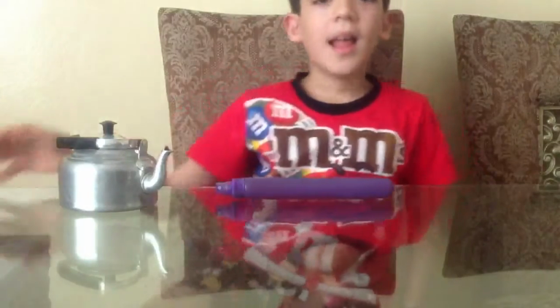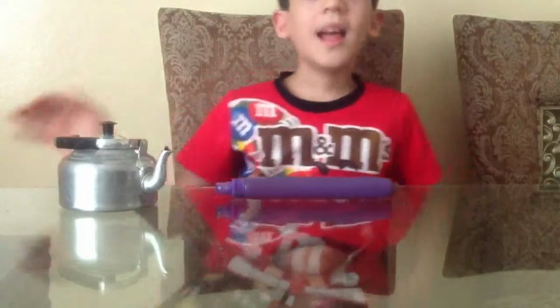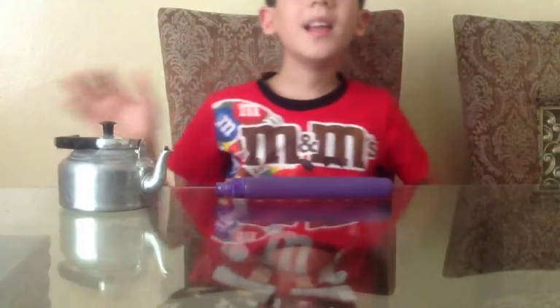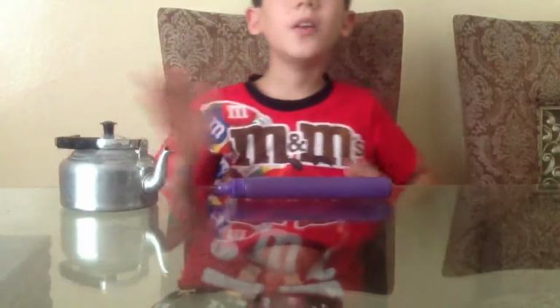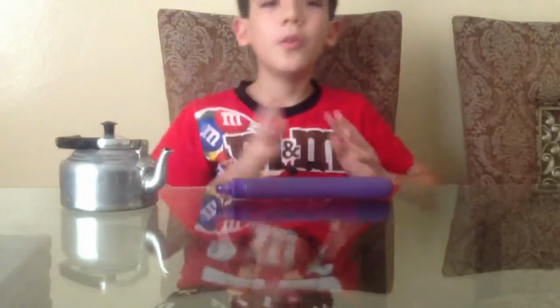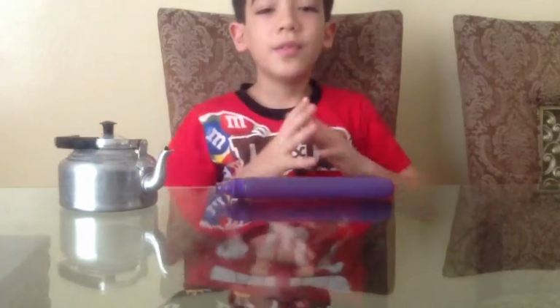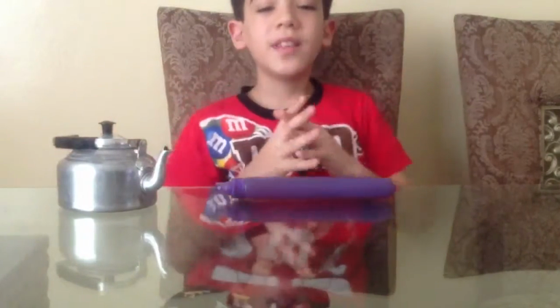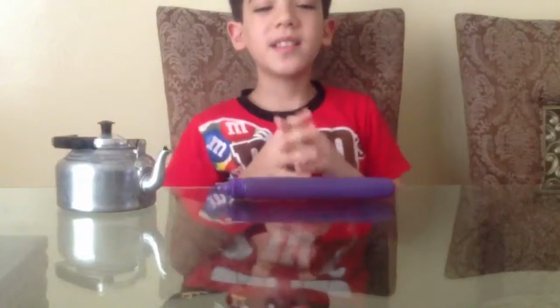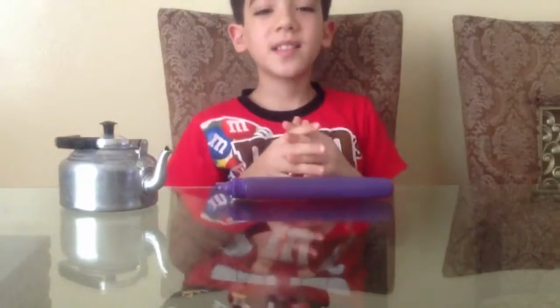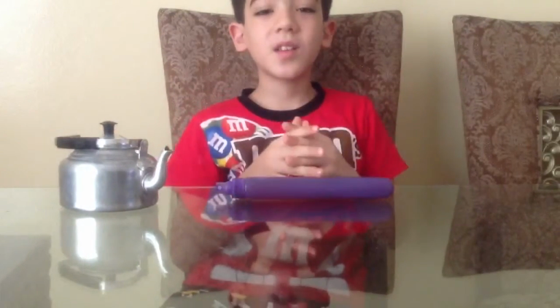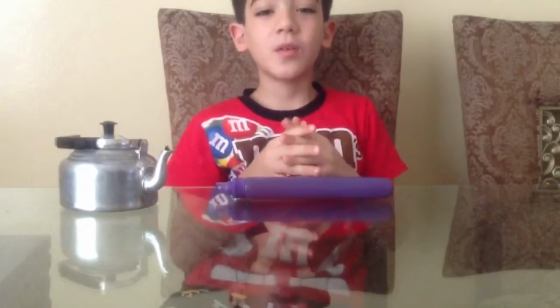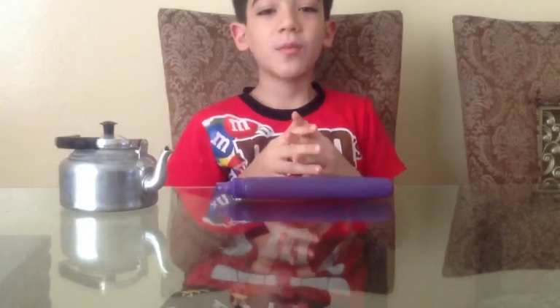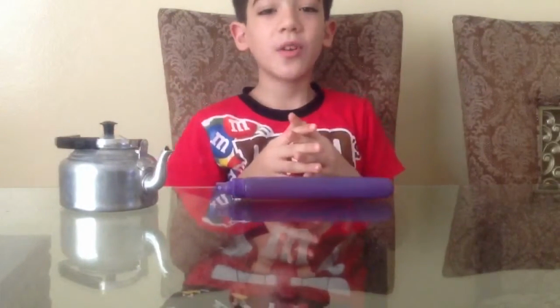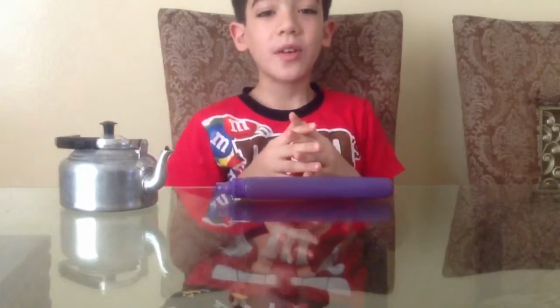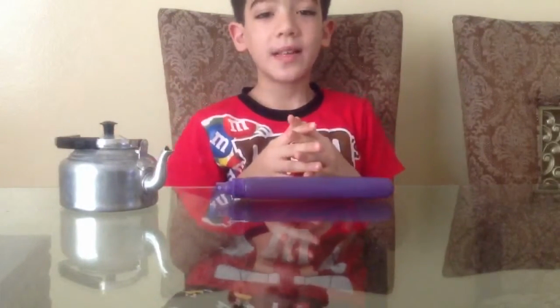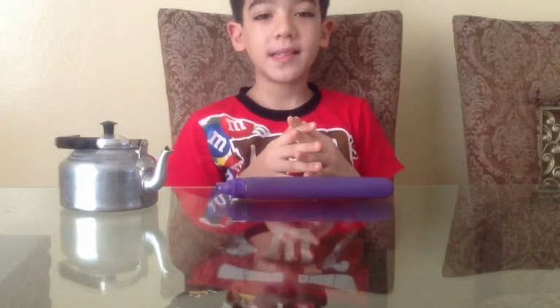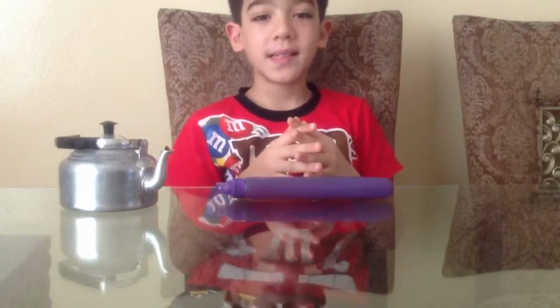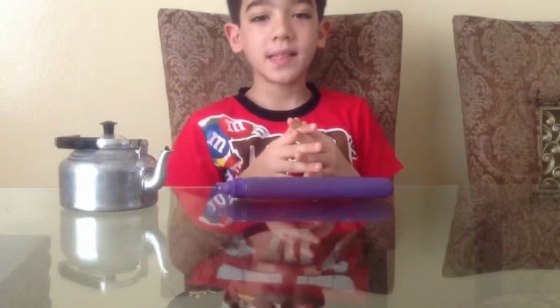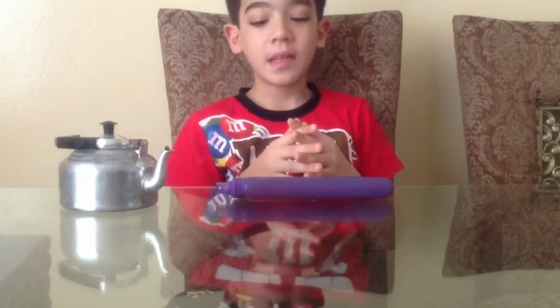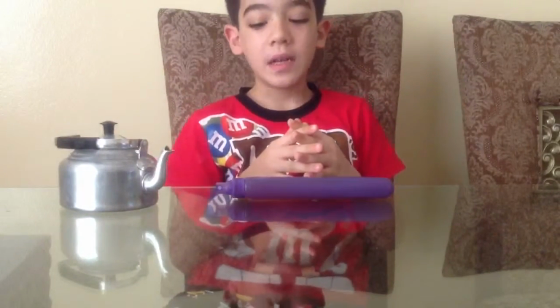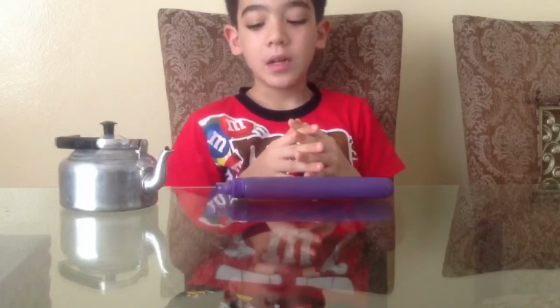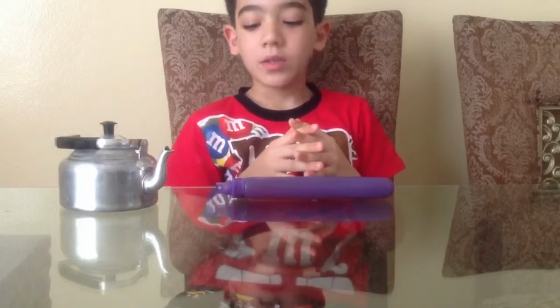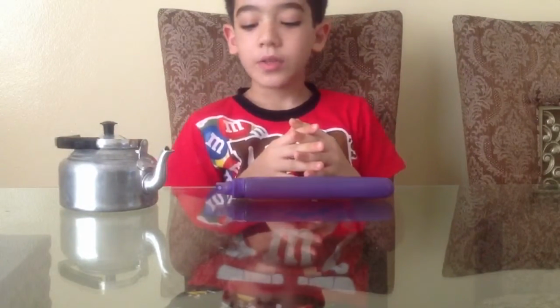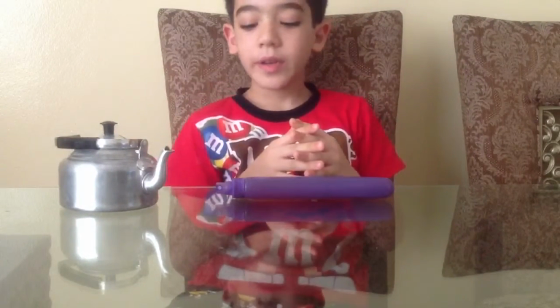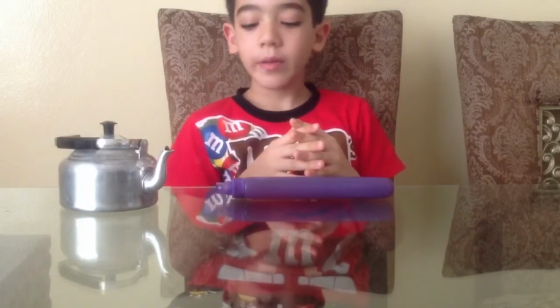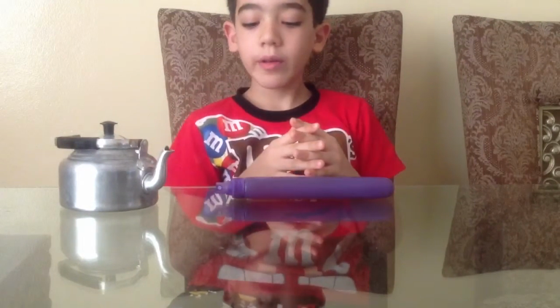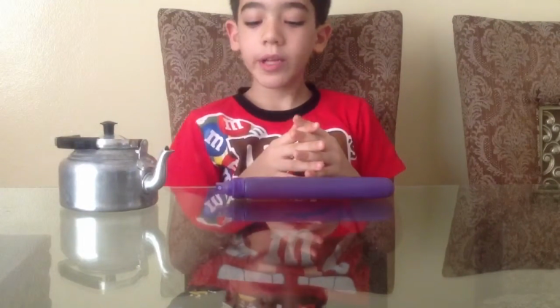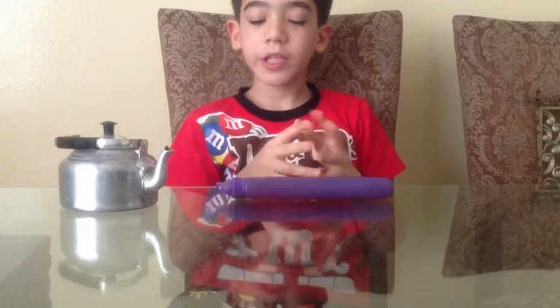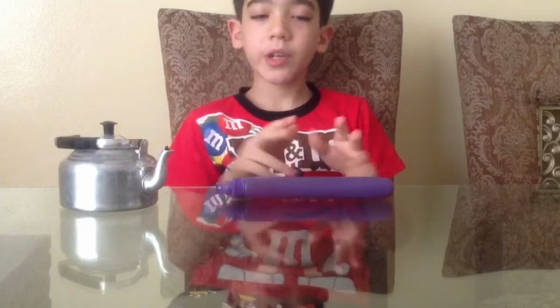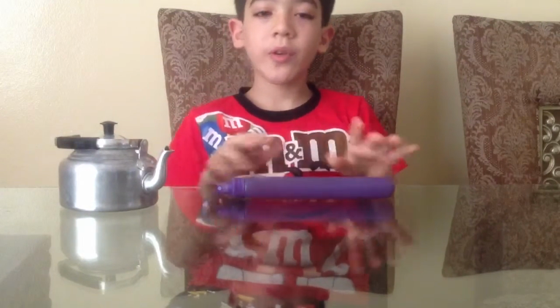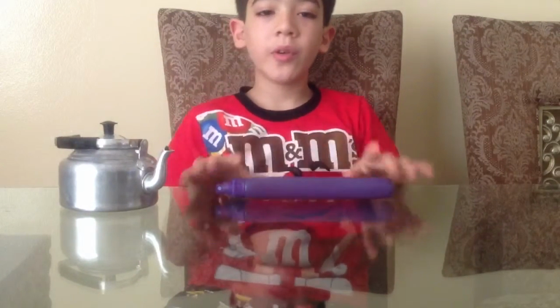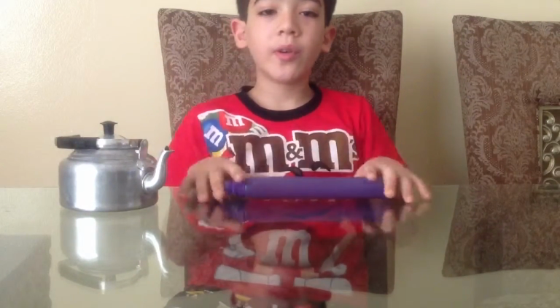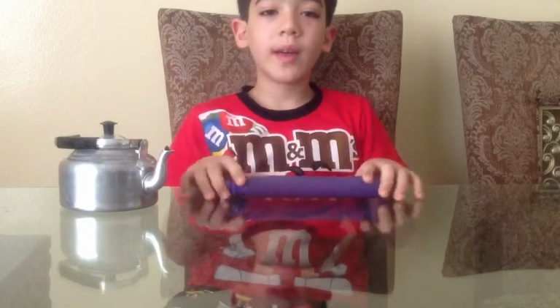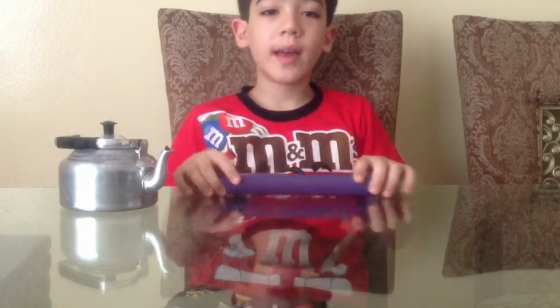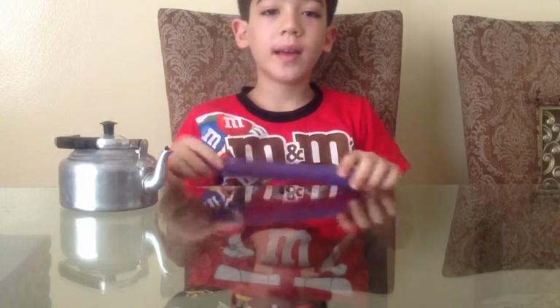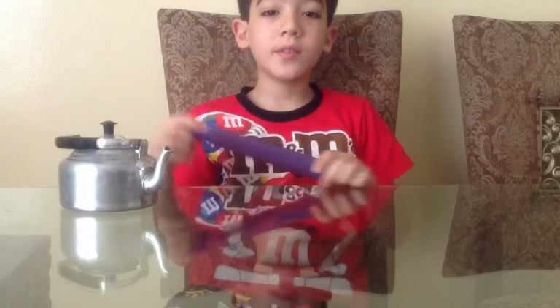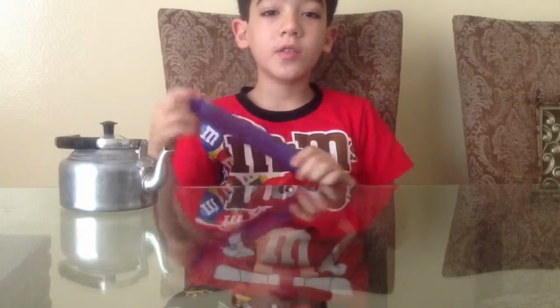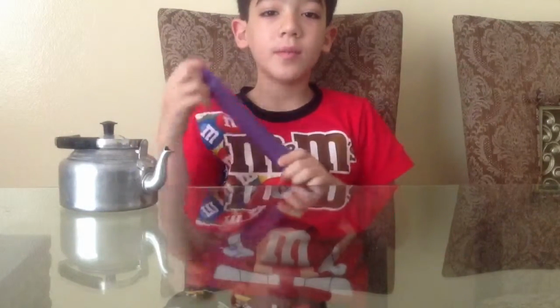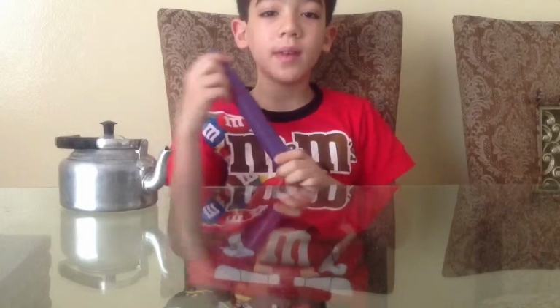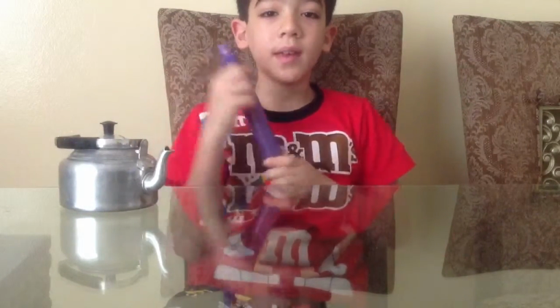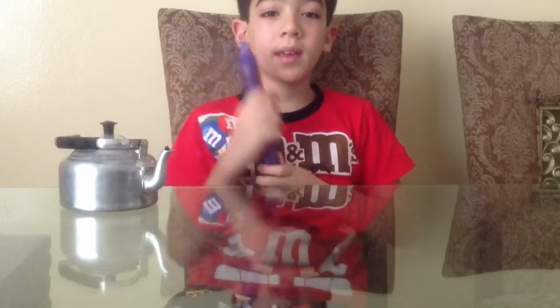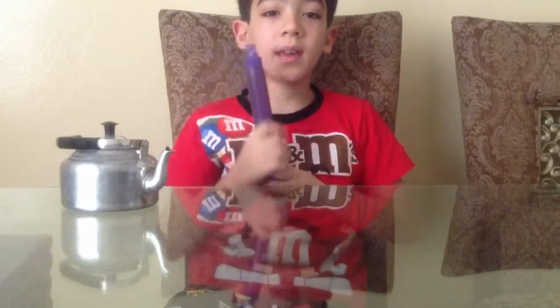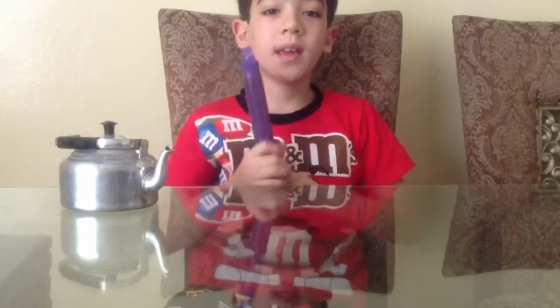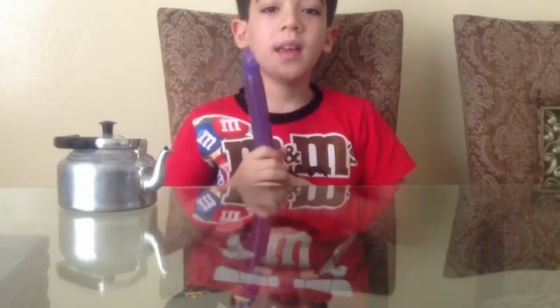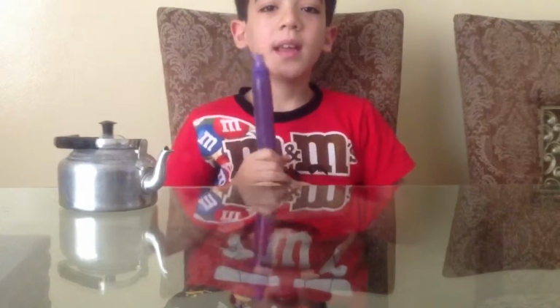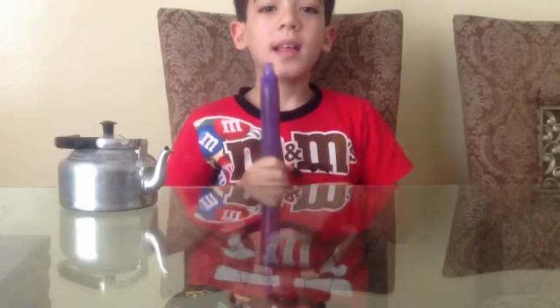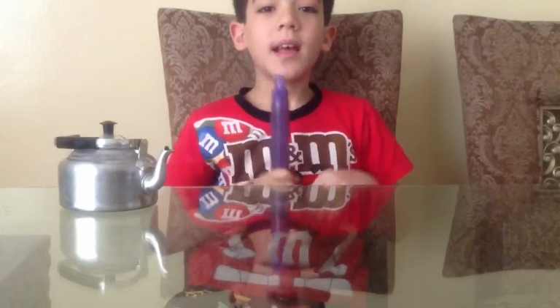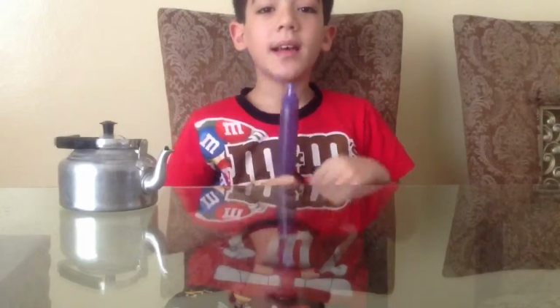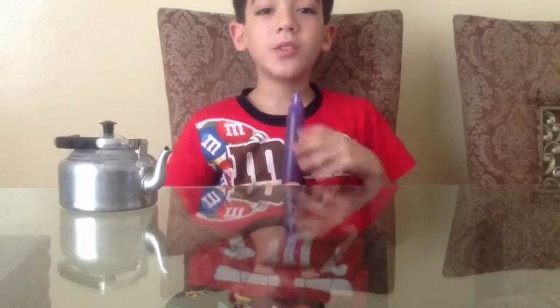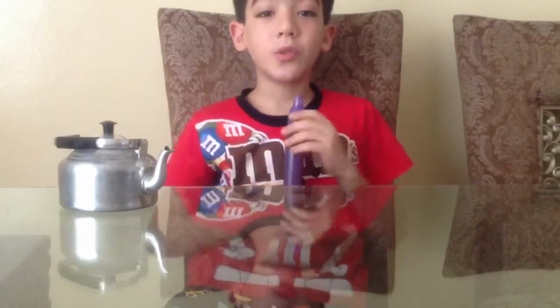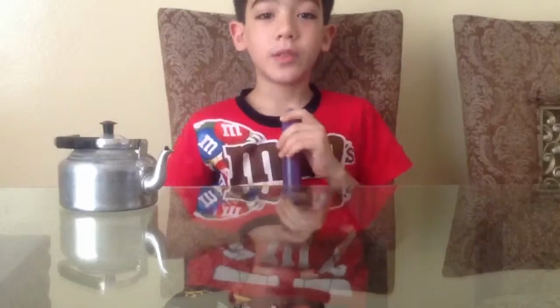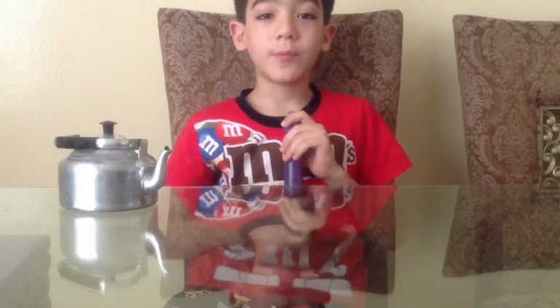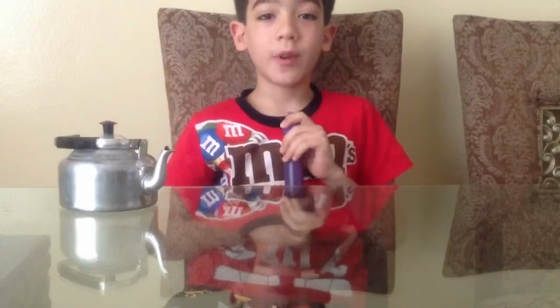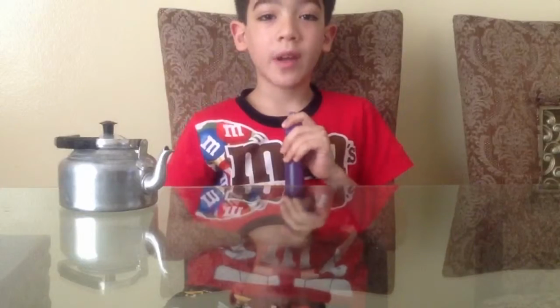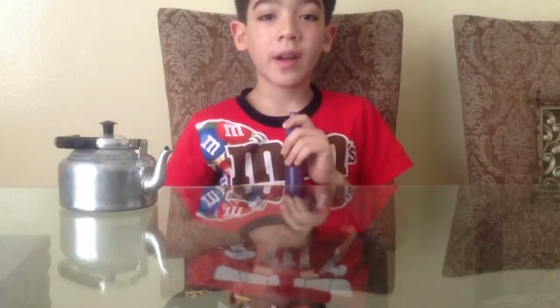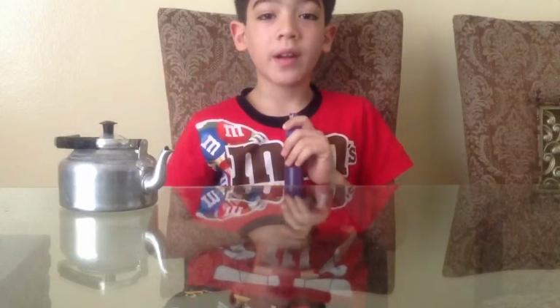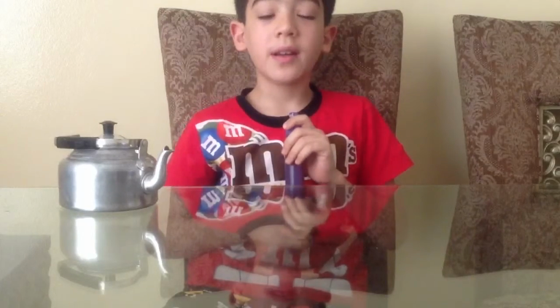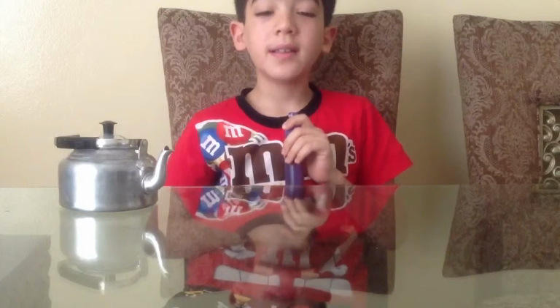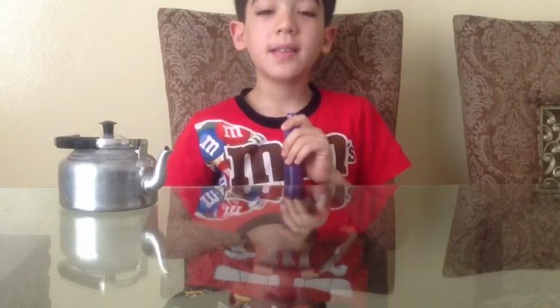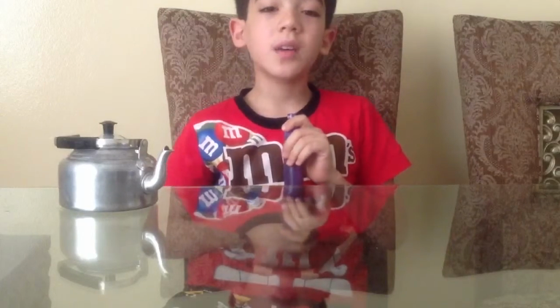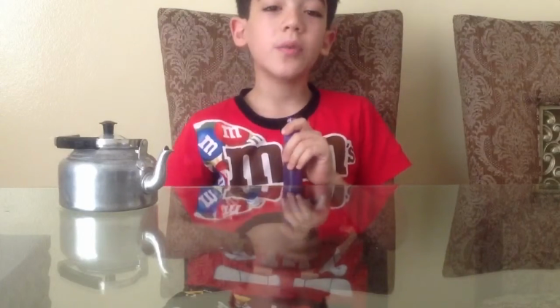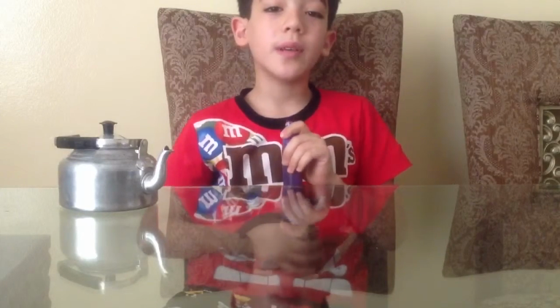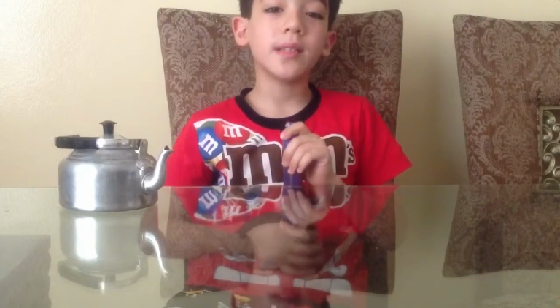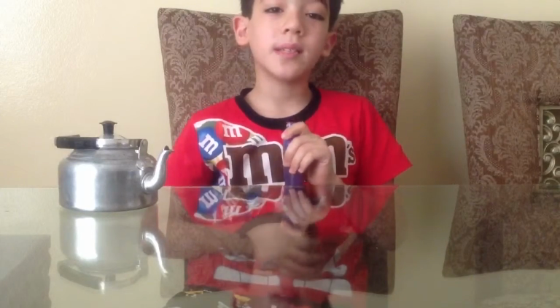Hello, this is Omar Kazeez. Today we're going to show you how to make a juice sprayer. It's so easy.